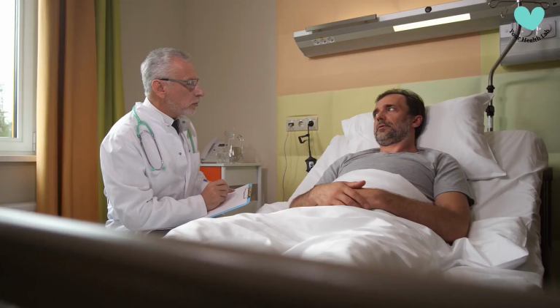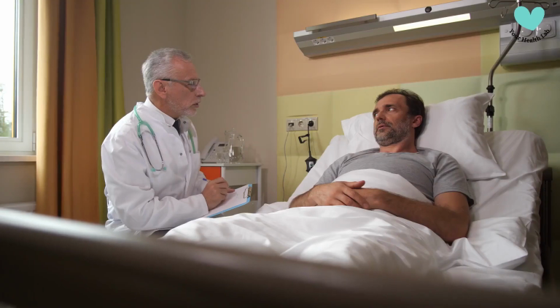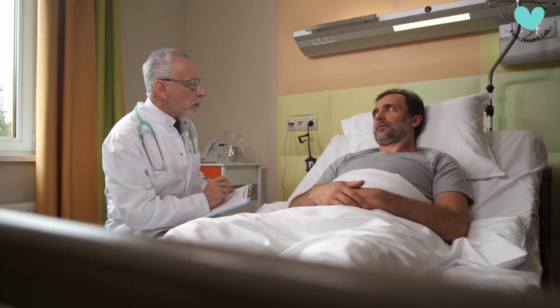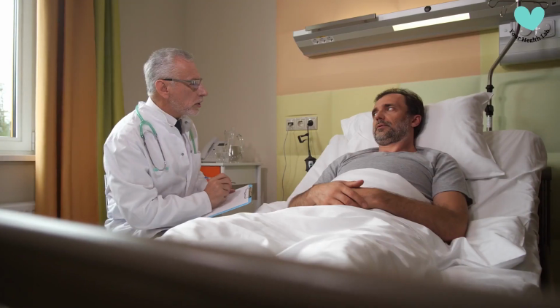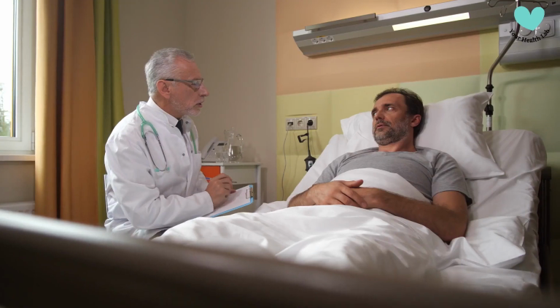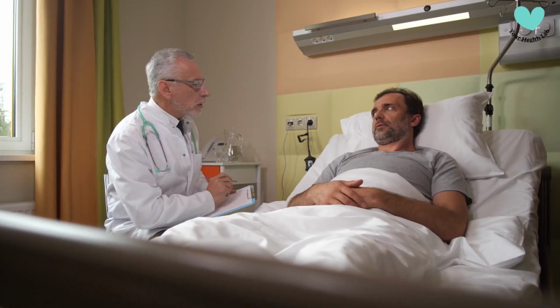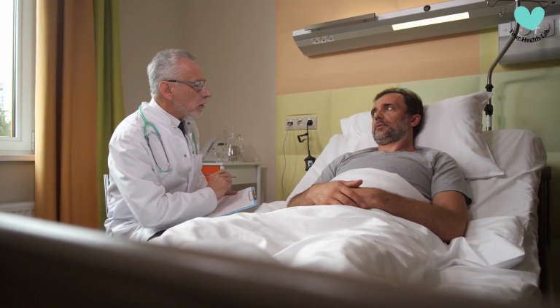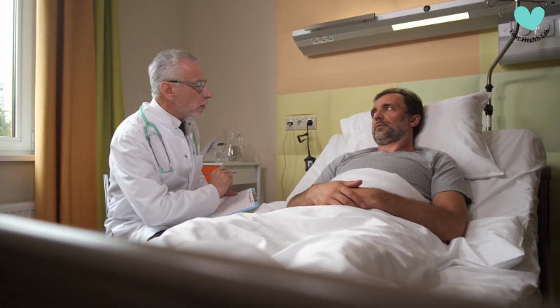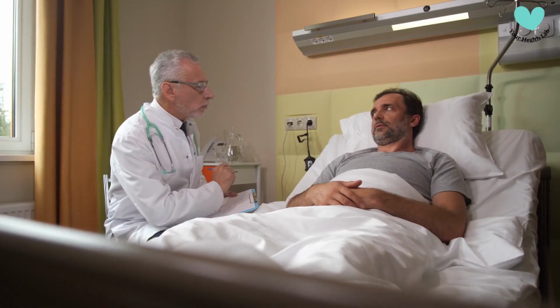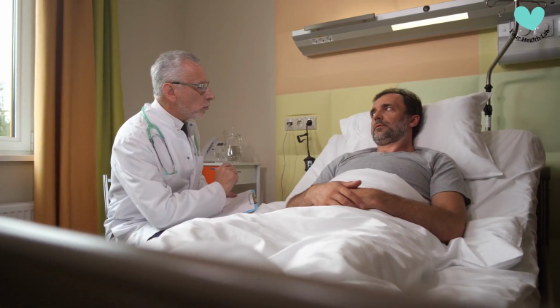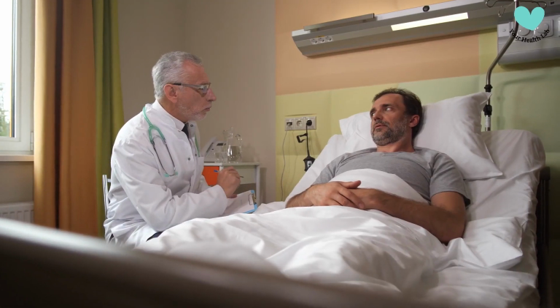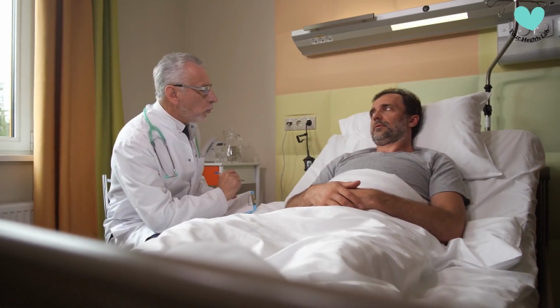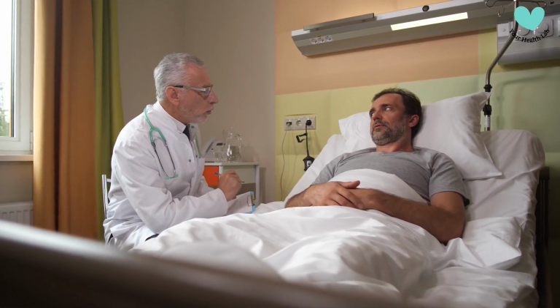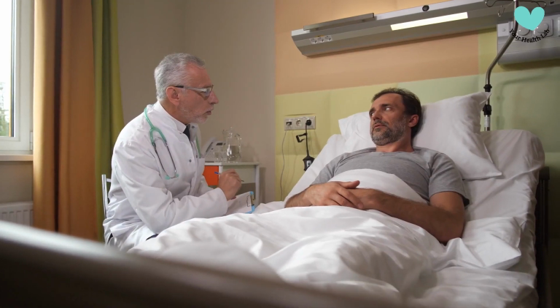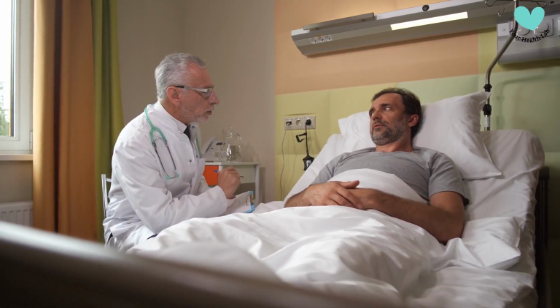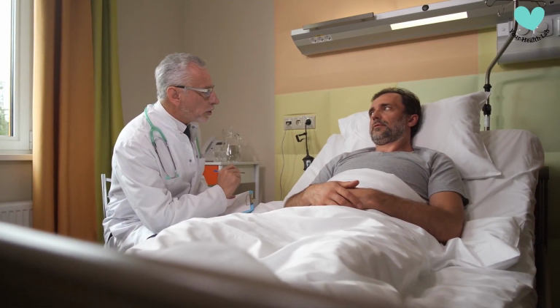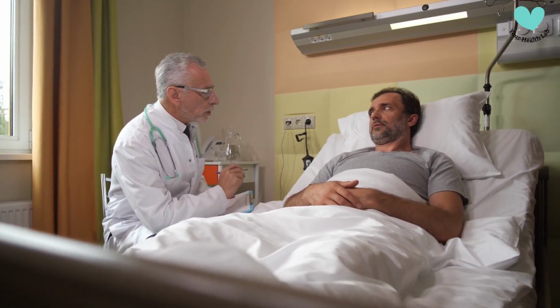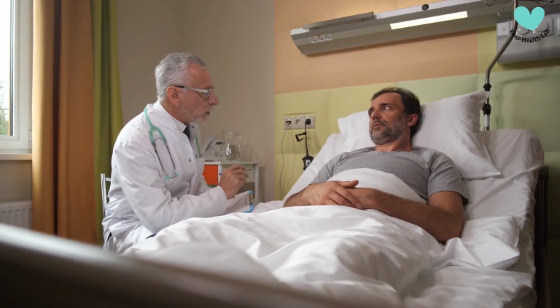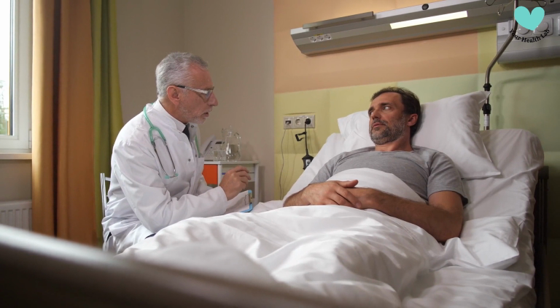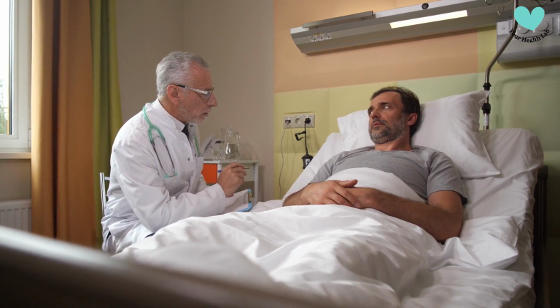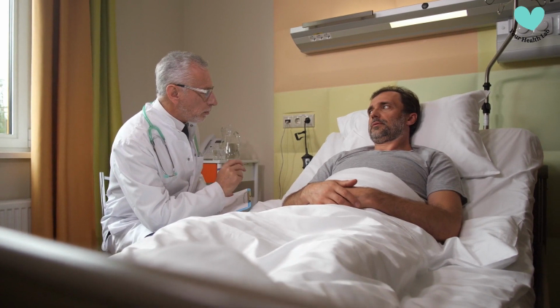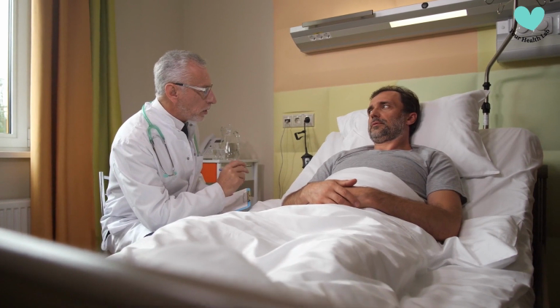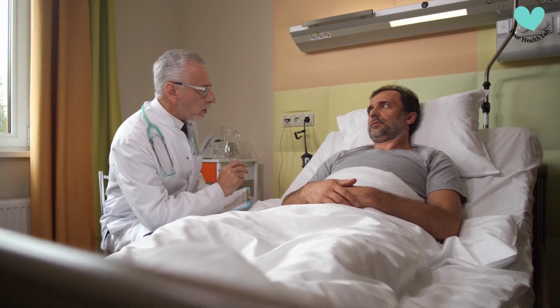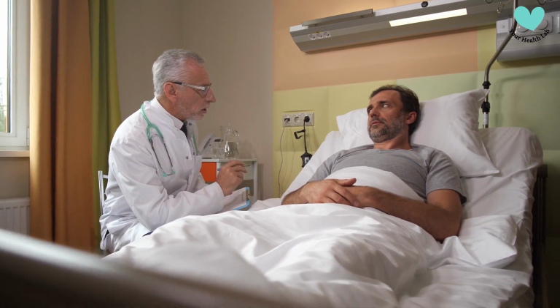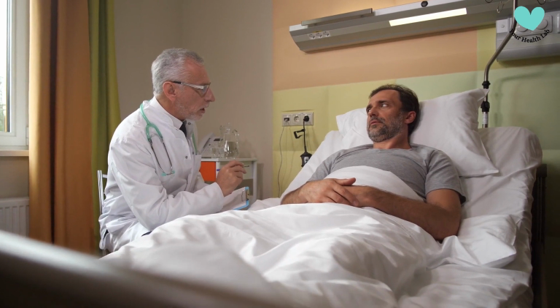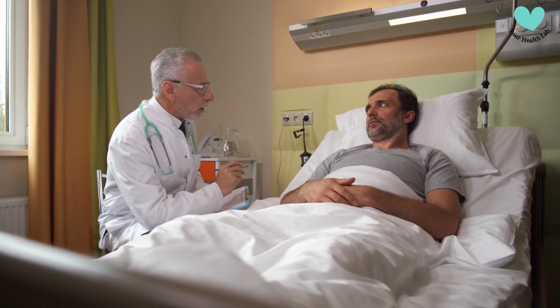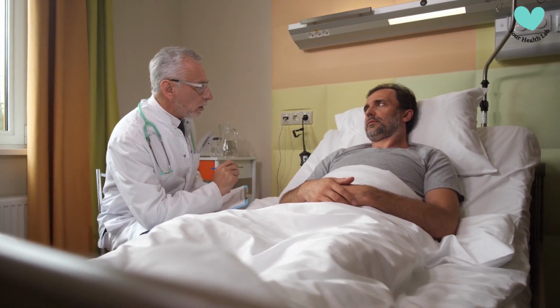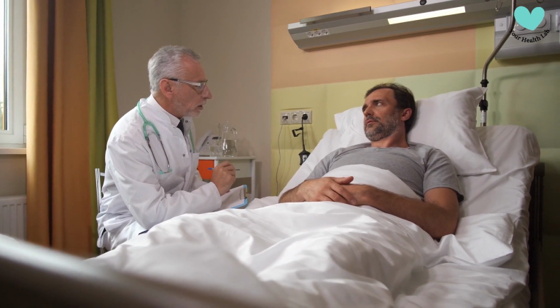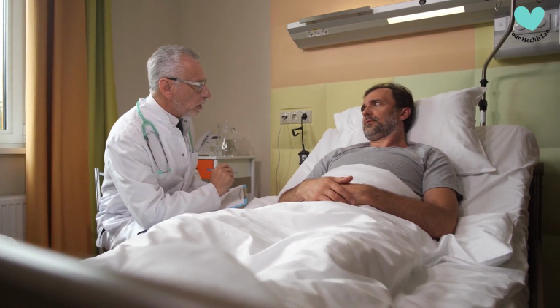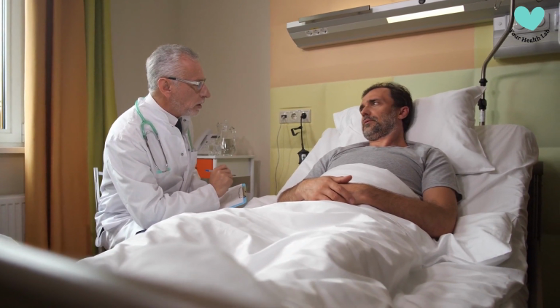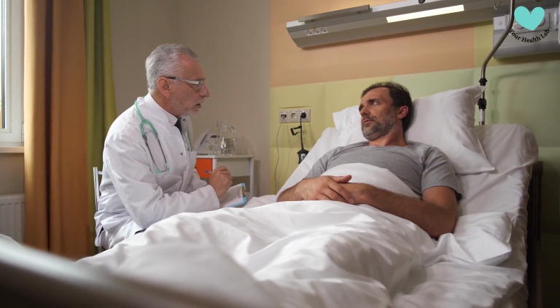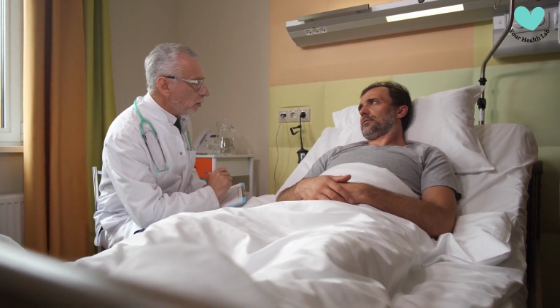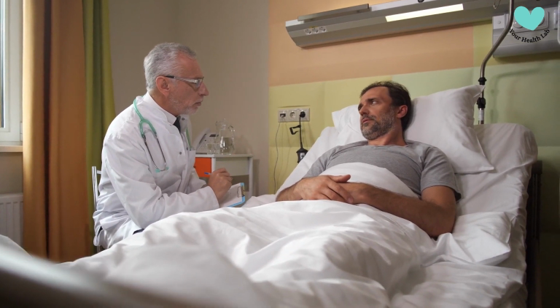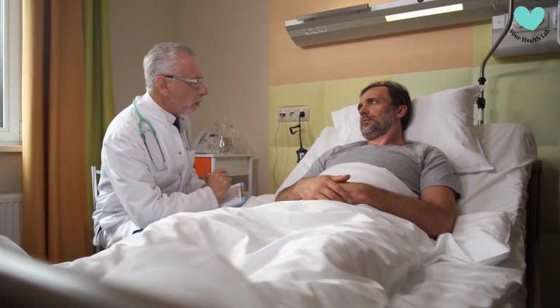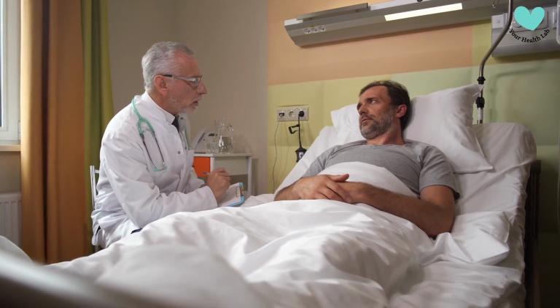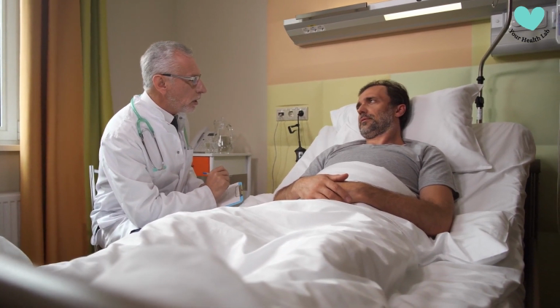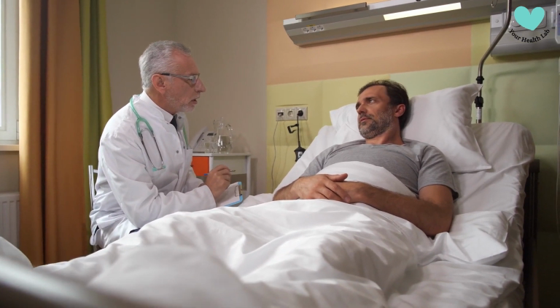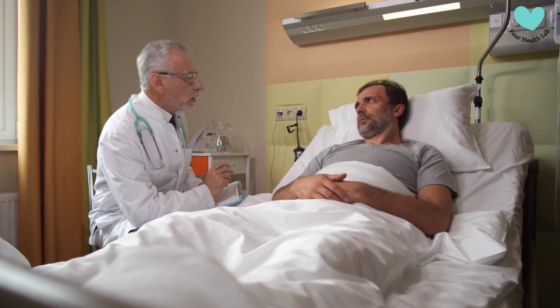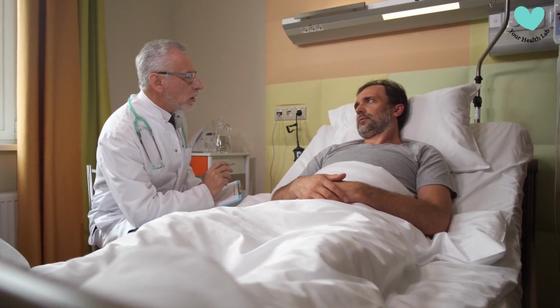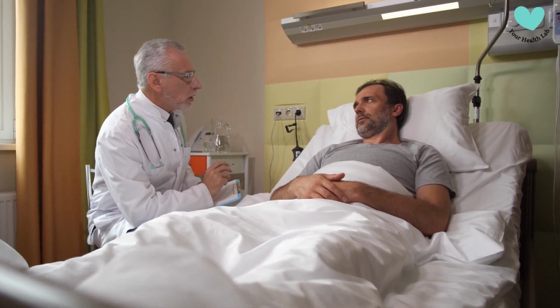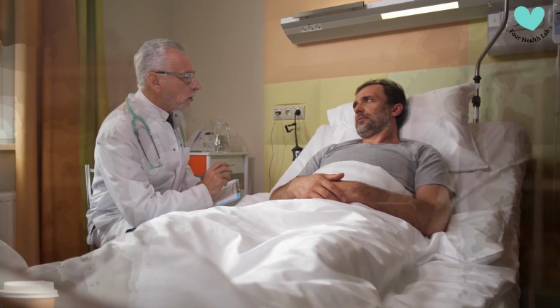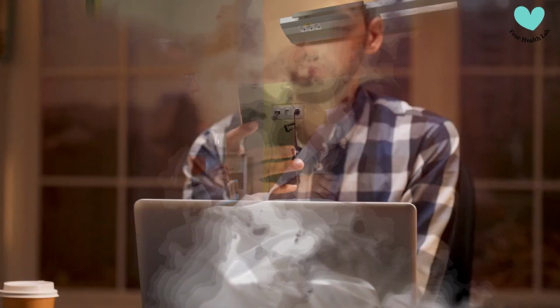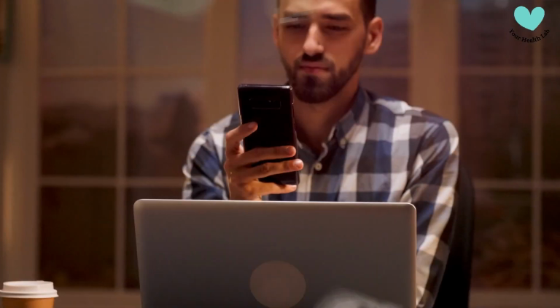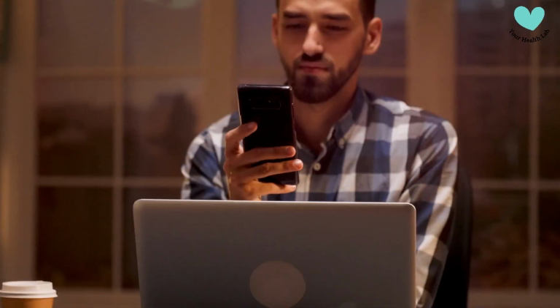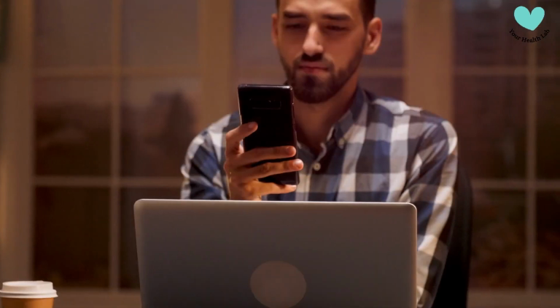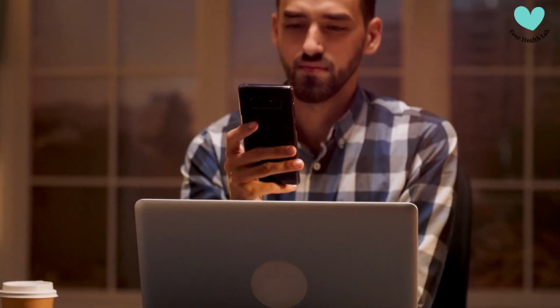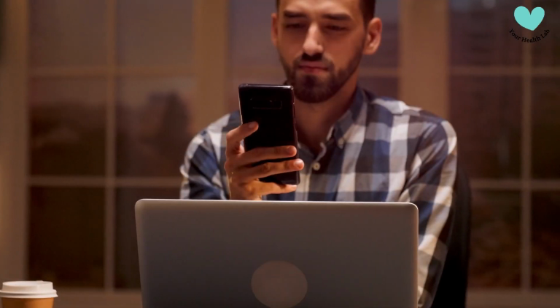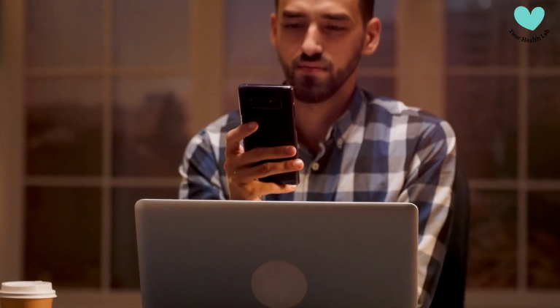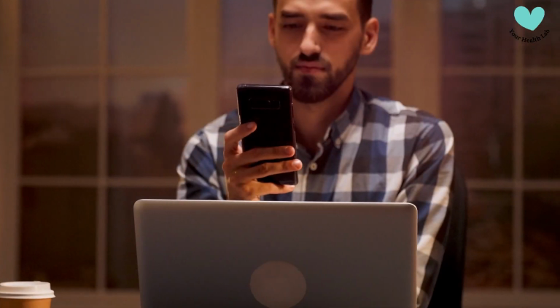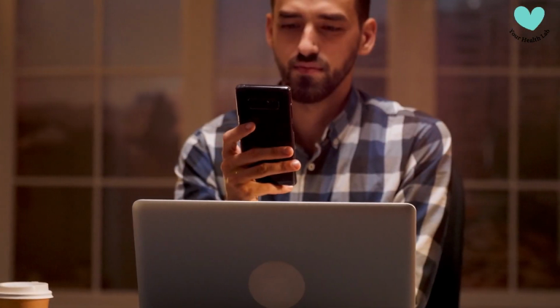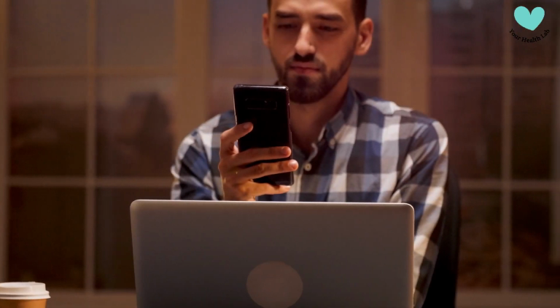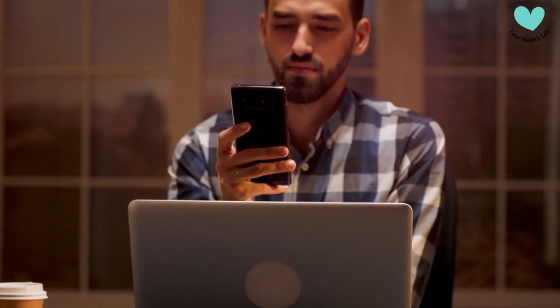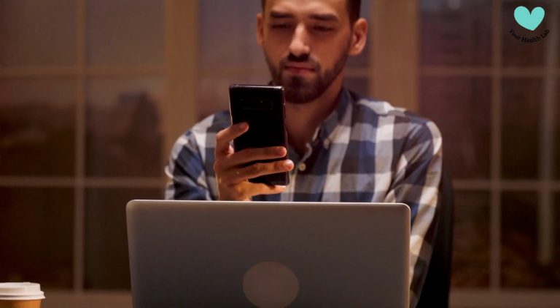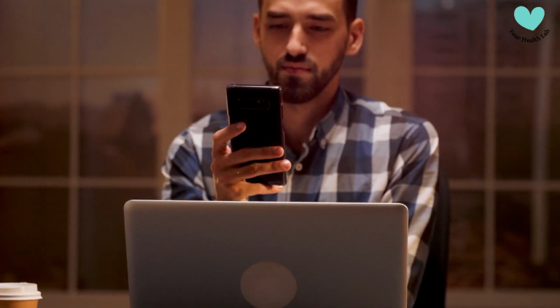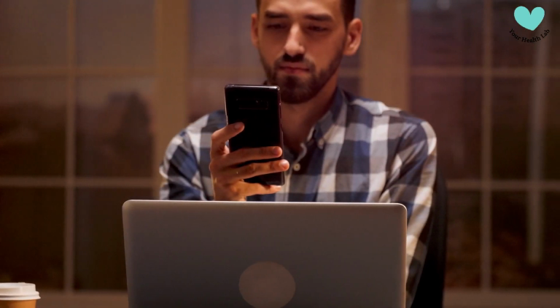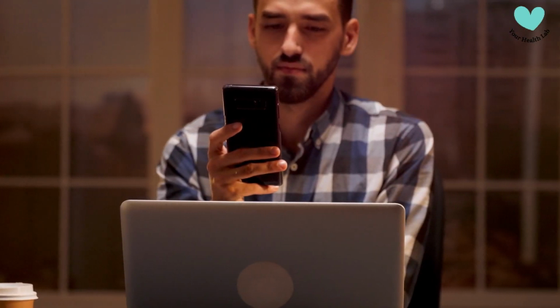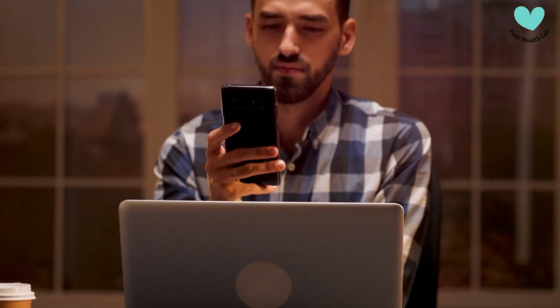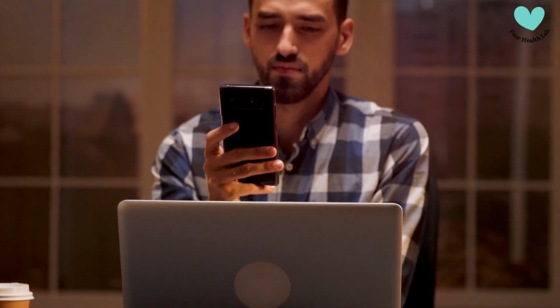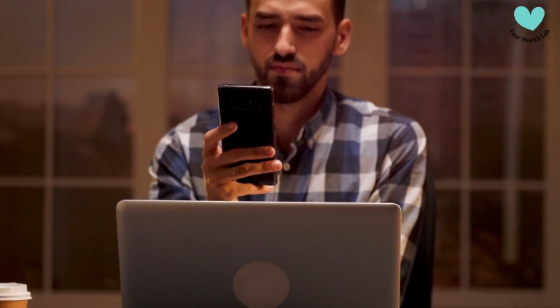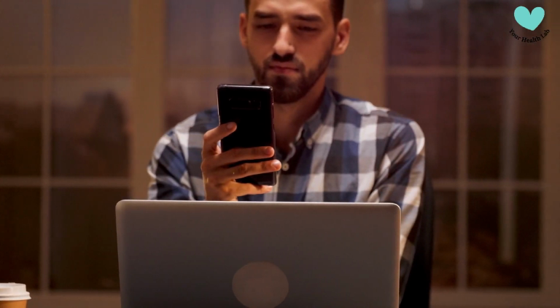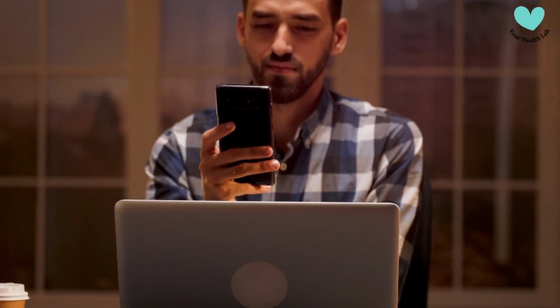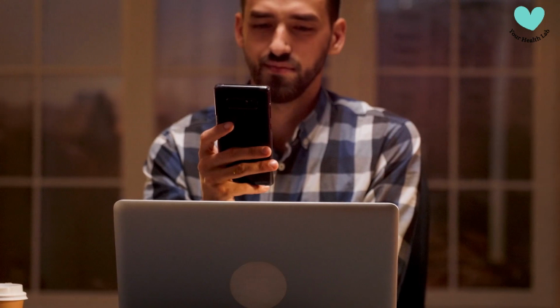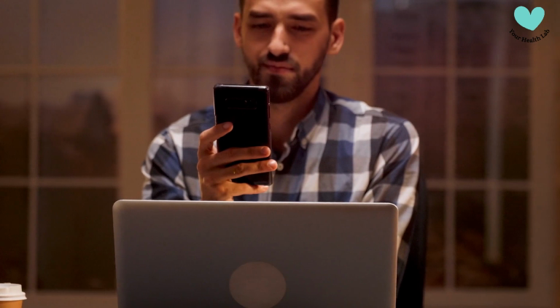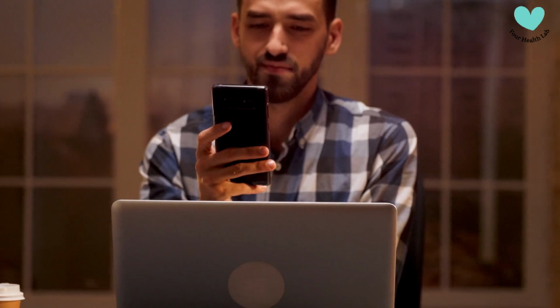So, if you suspect you might have celiac disease or know someone who does, stay tuned for this informative video.